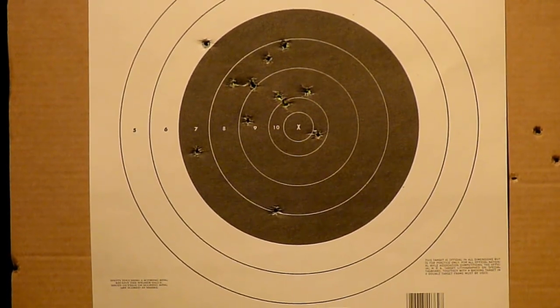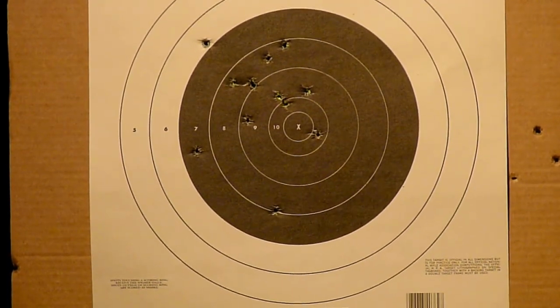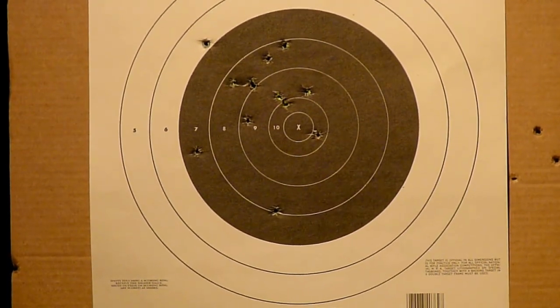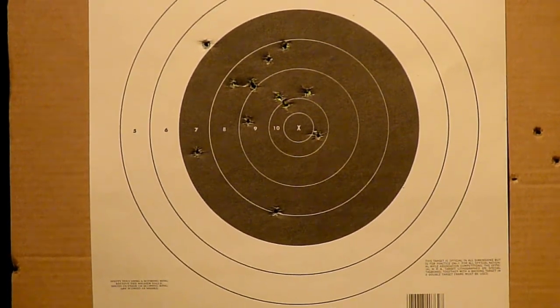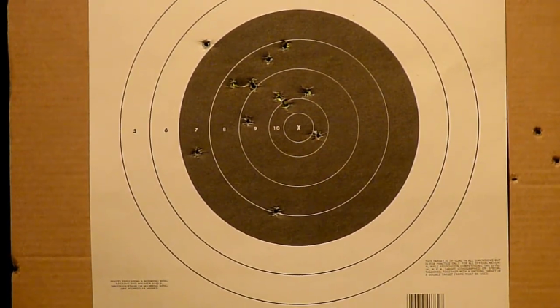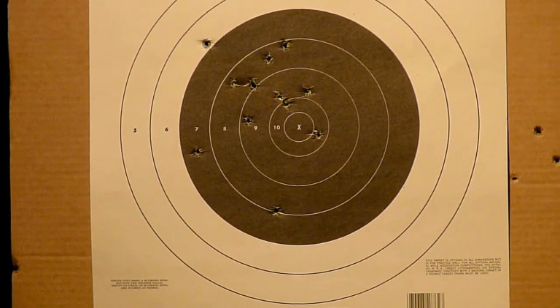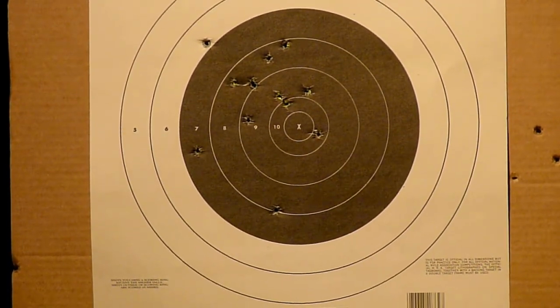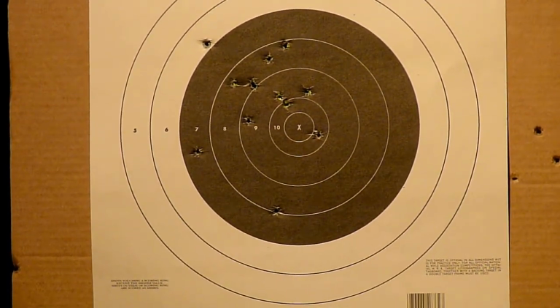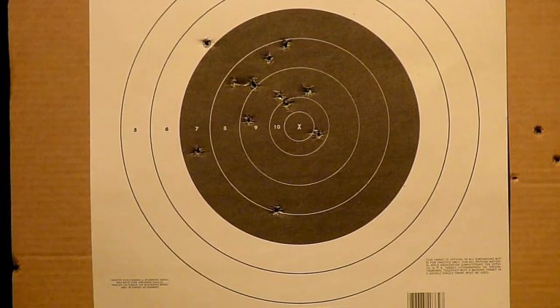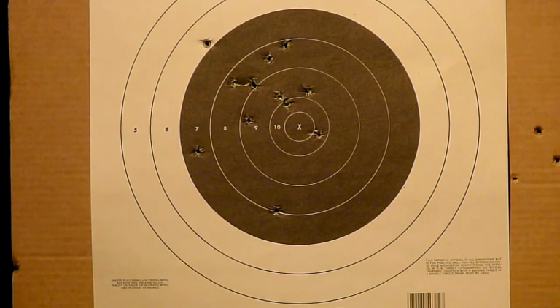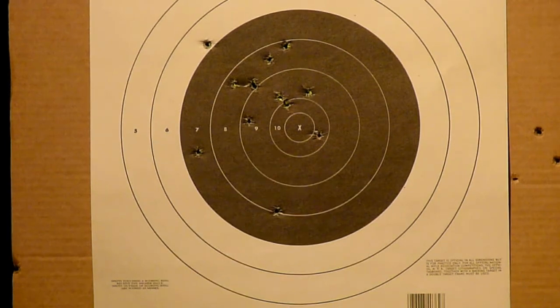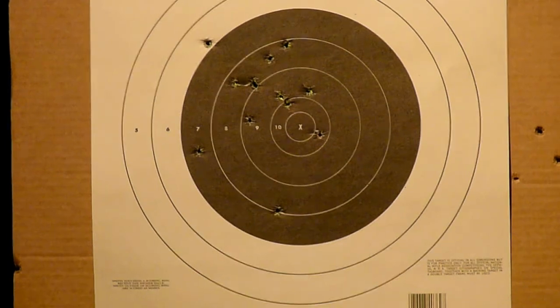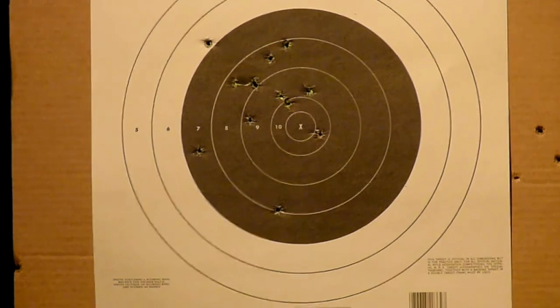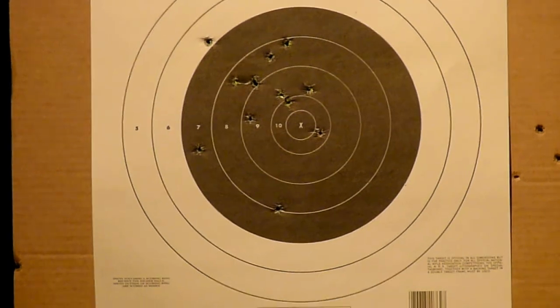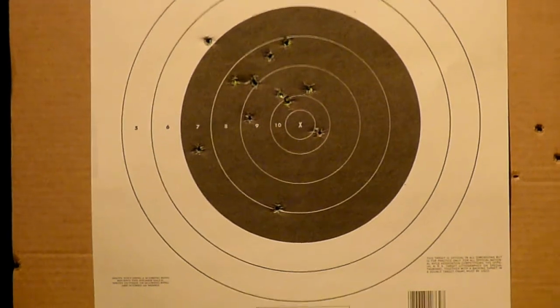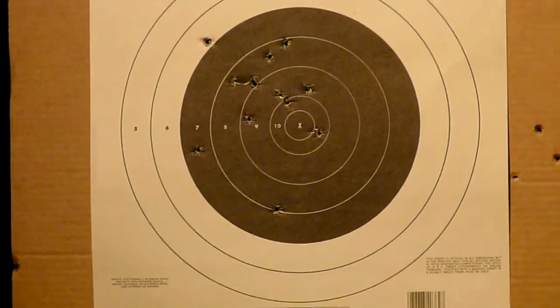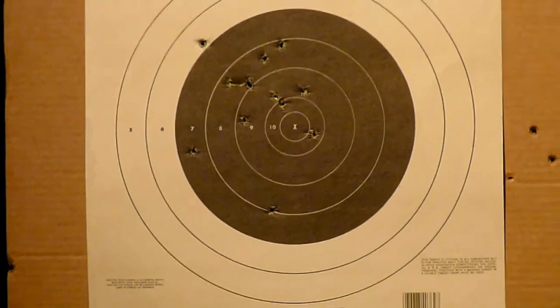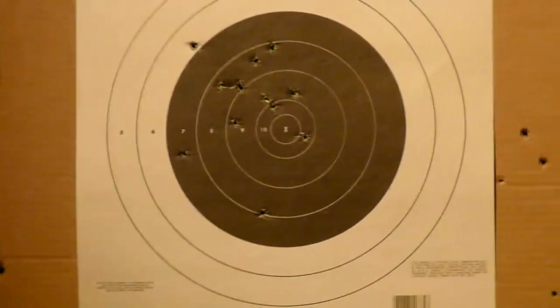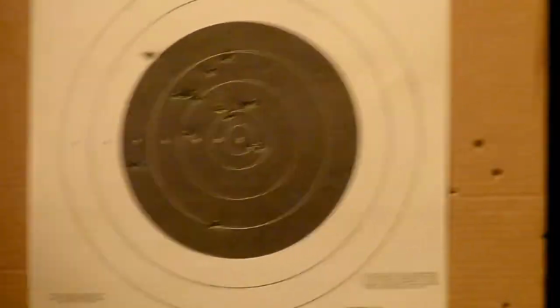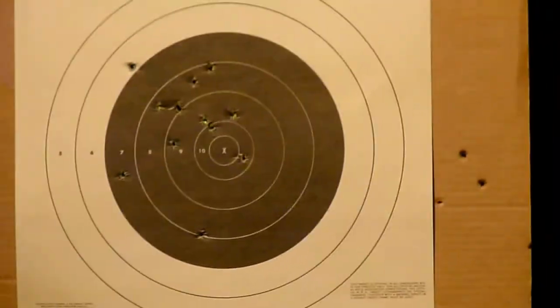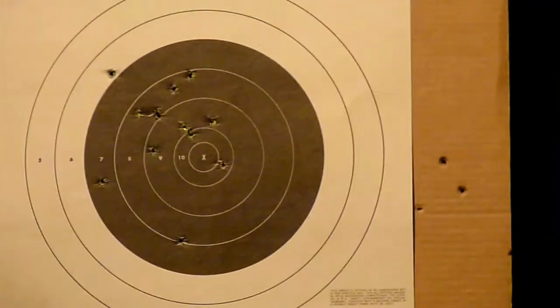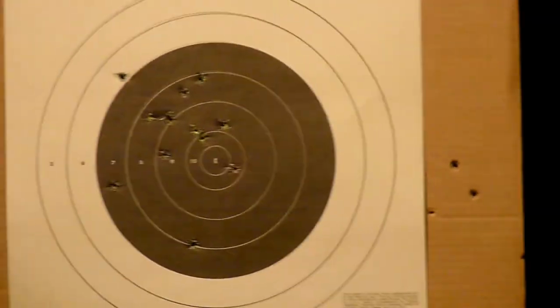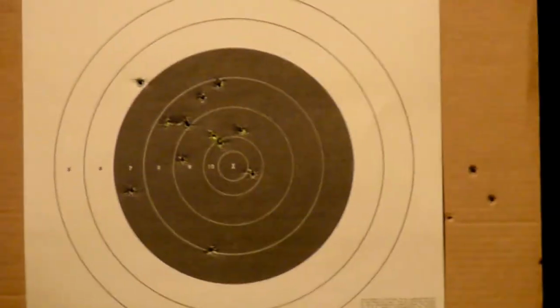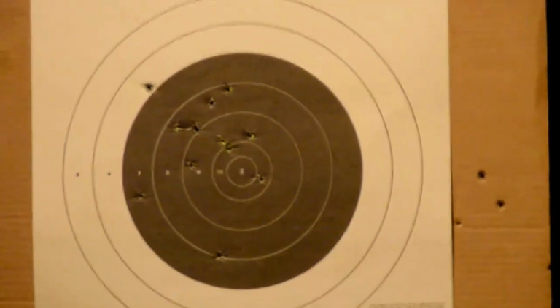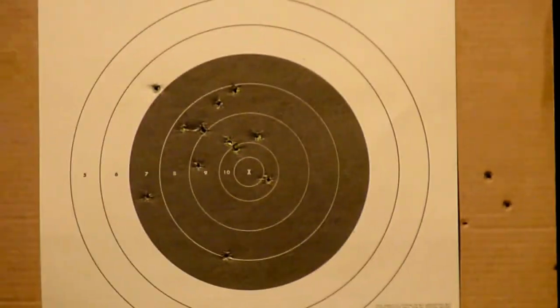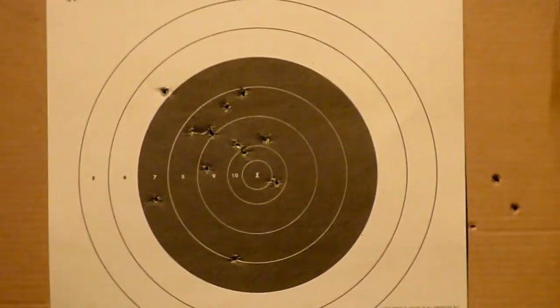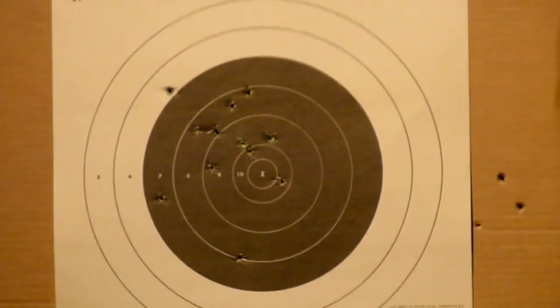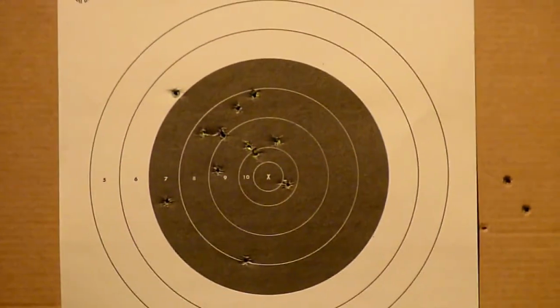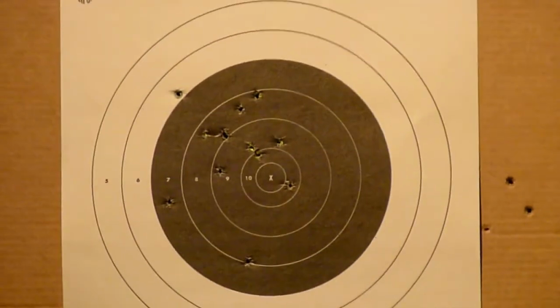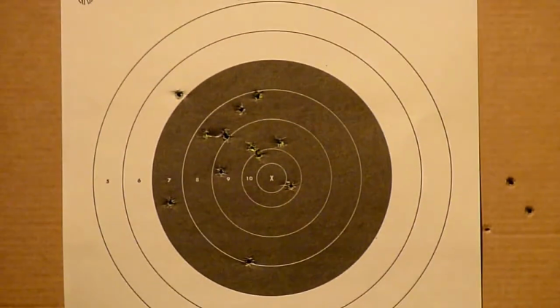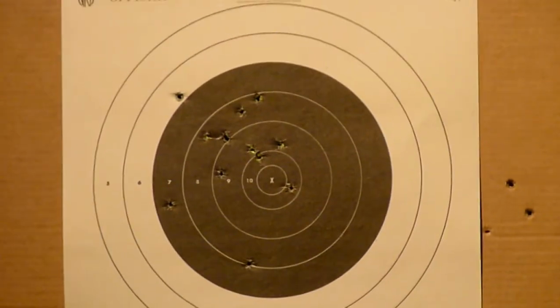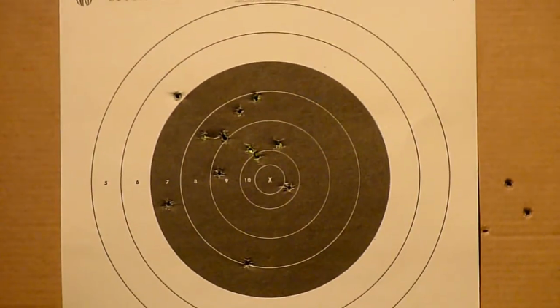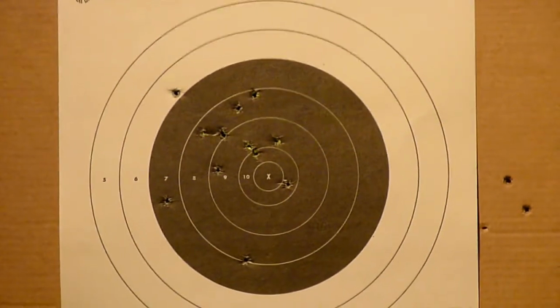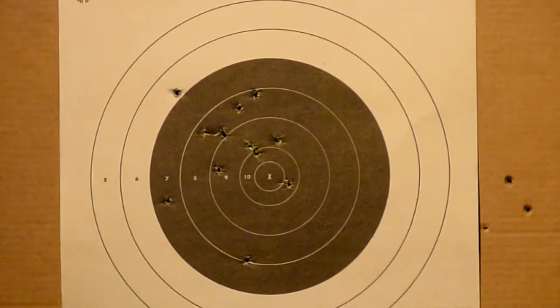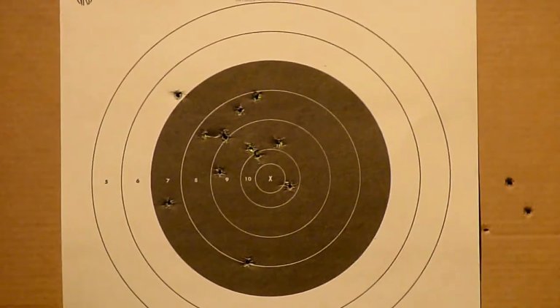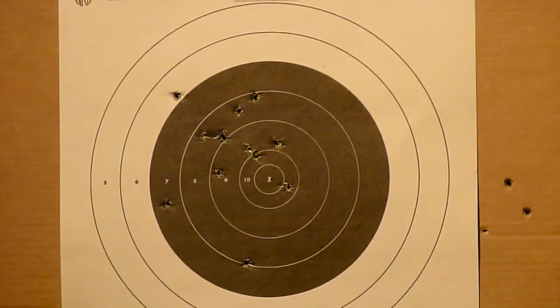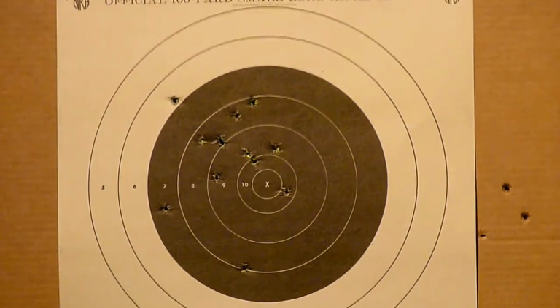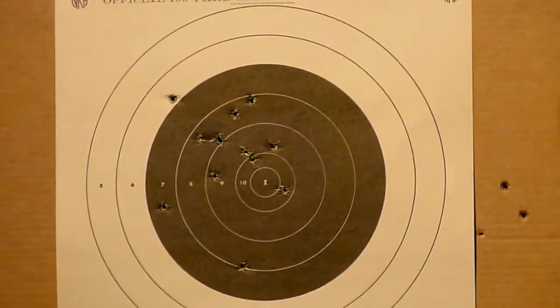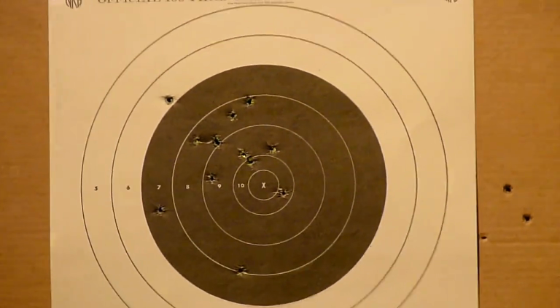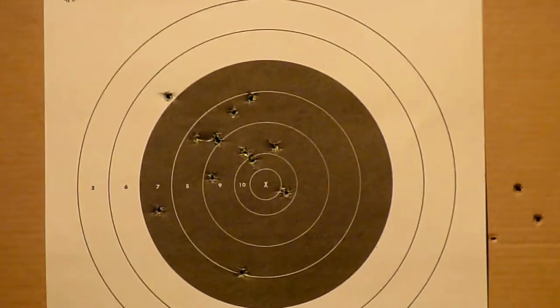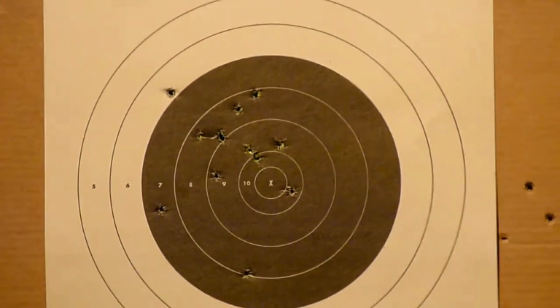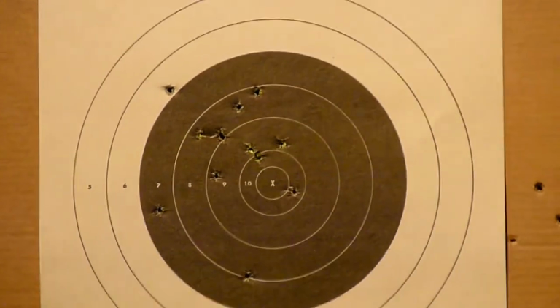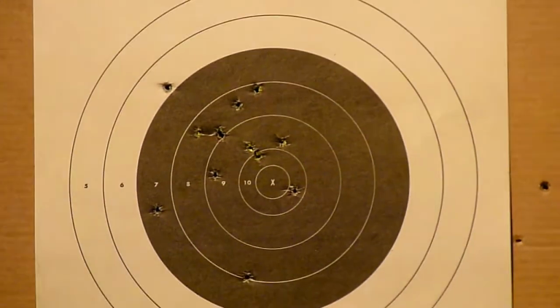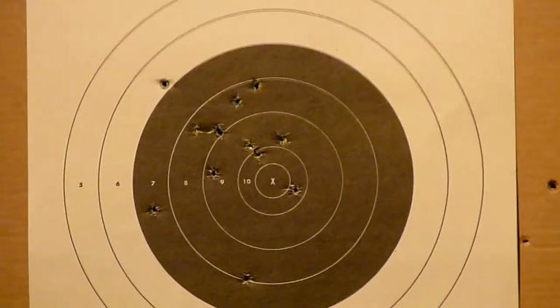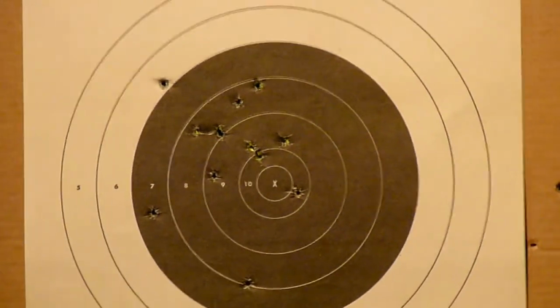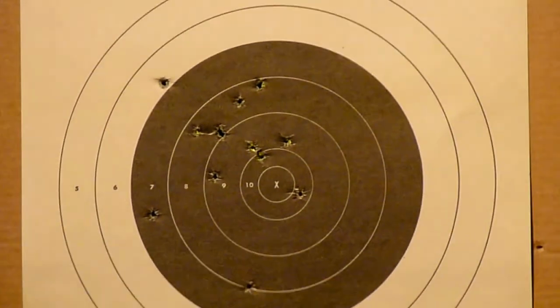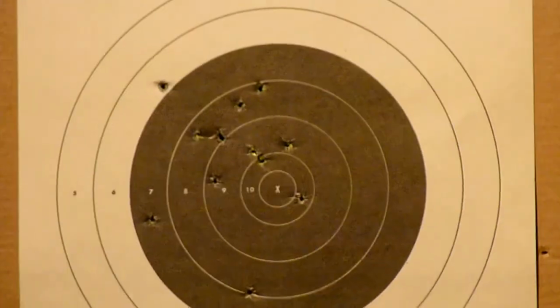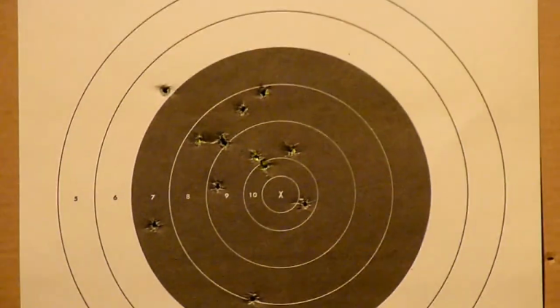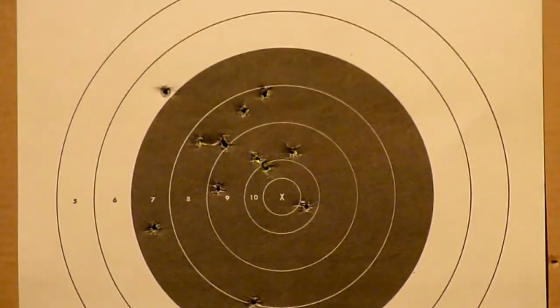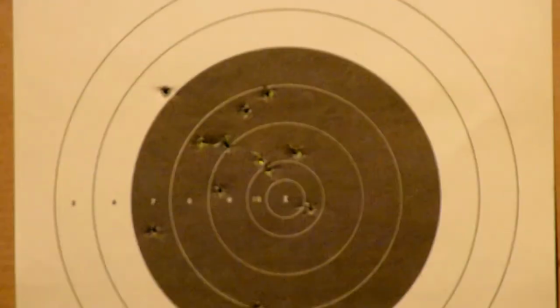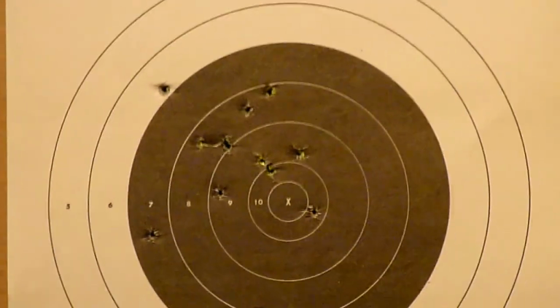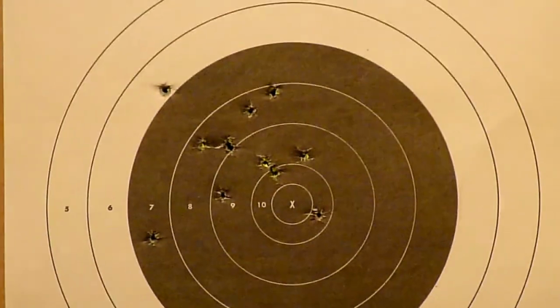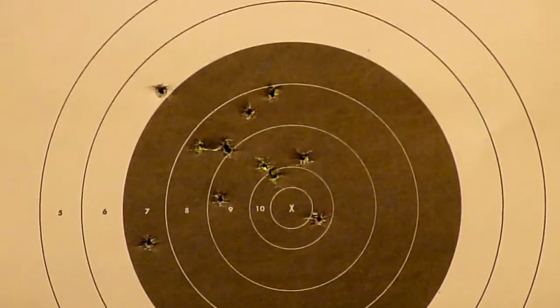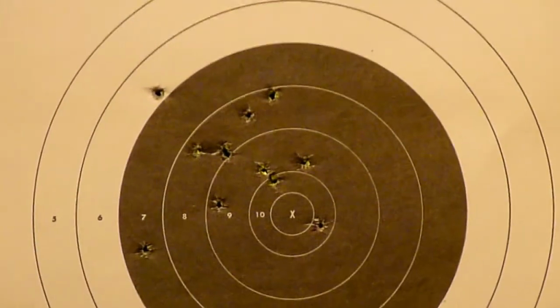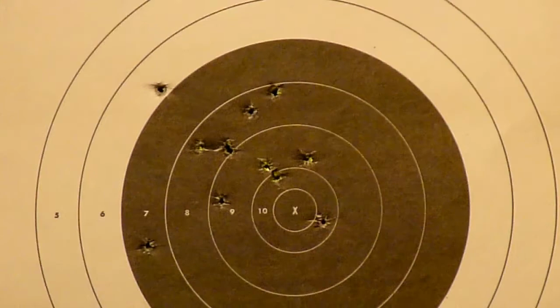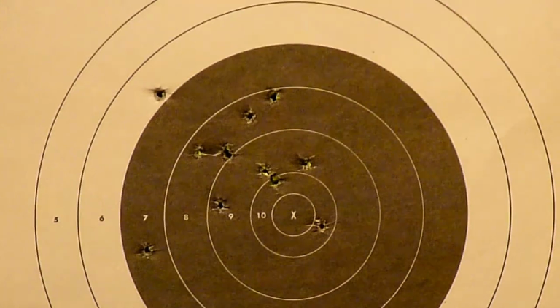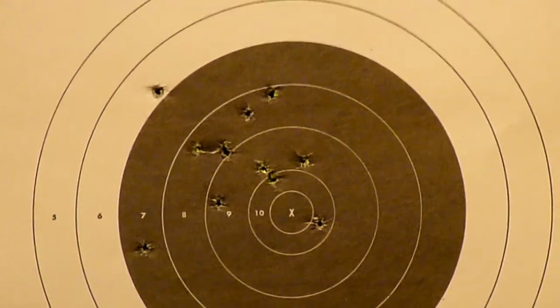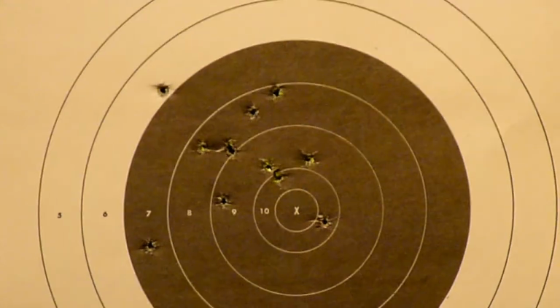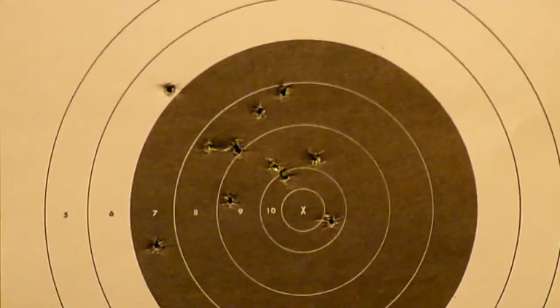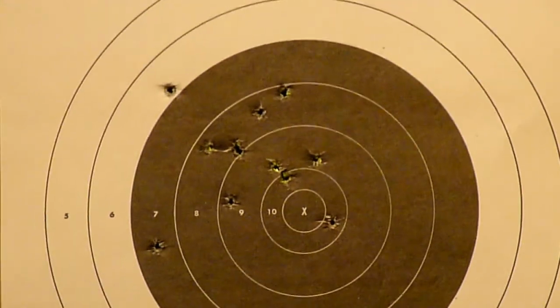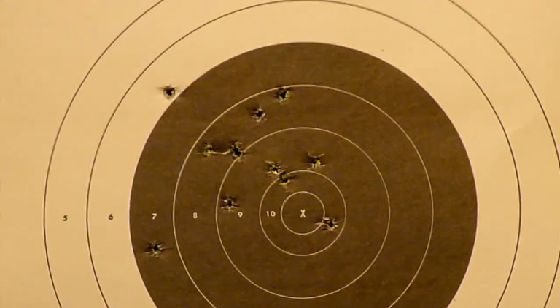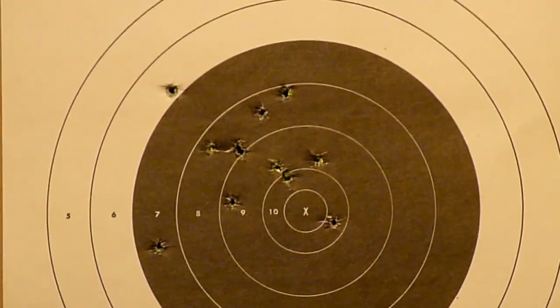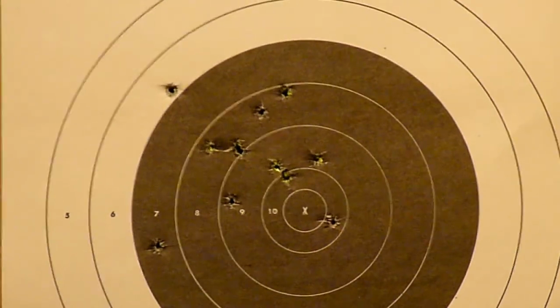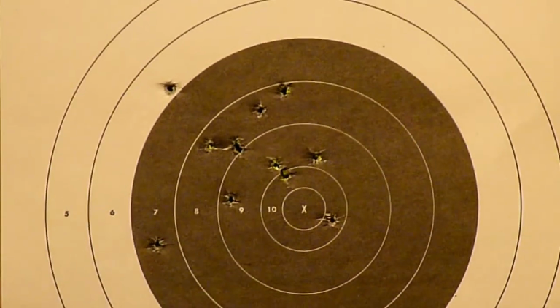So that was the first 13. I think it was shooting a little high — it could be me though, just trying to get used to the trigger.